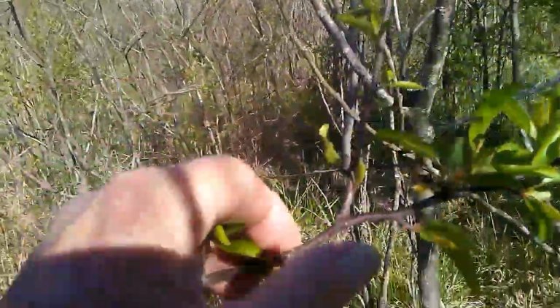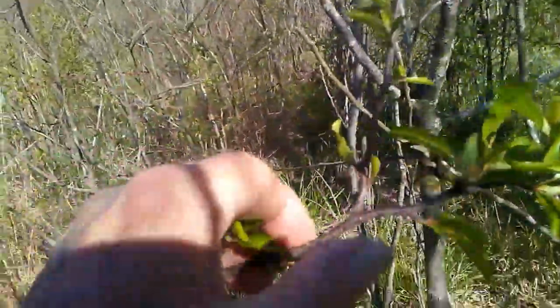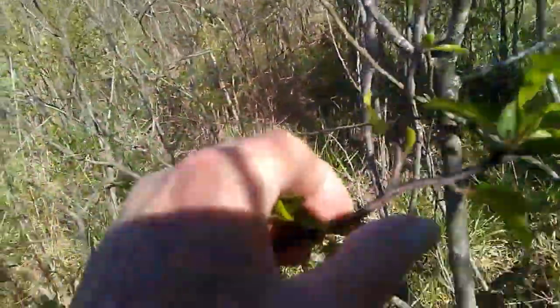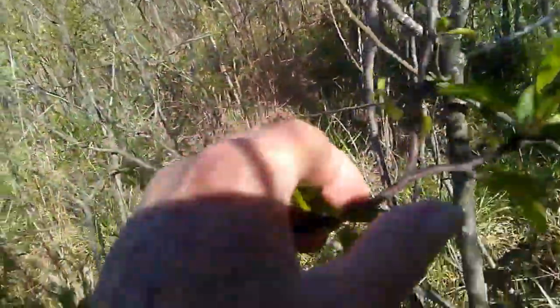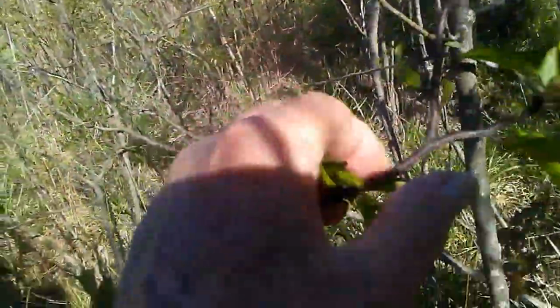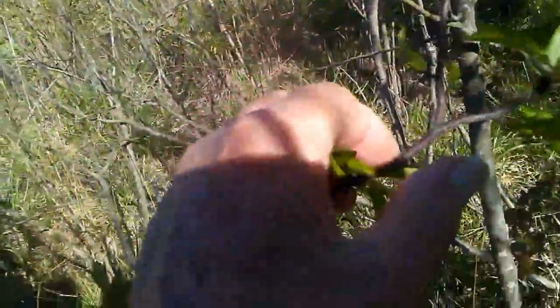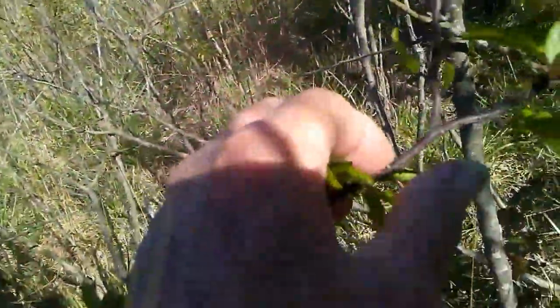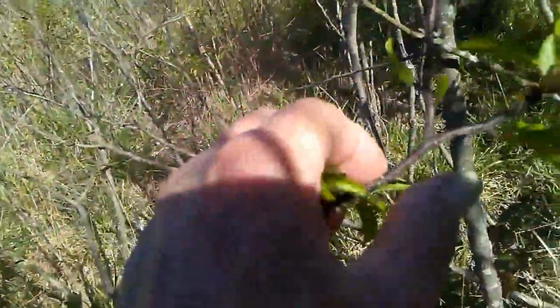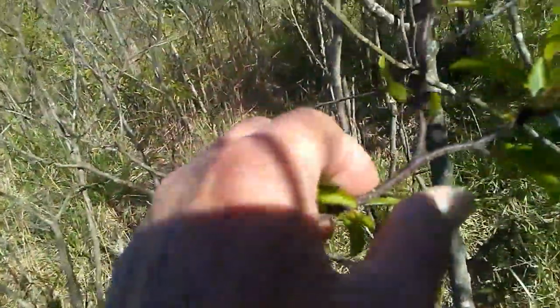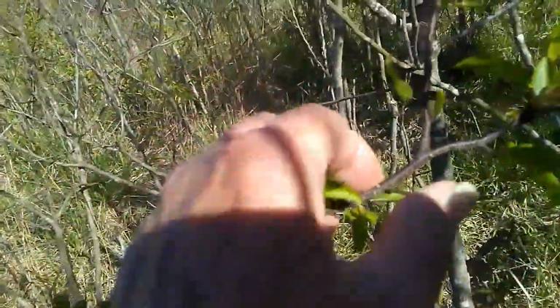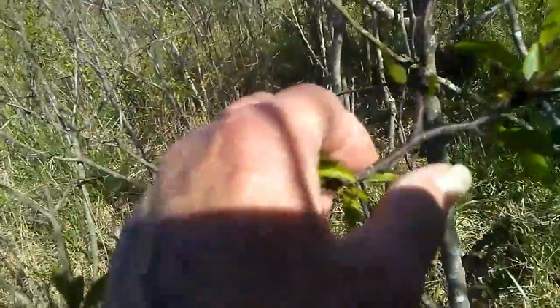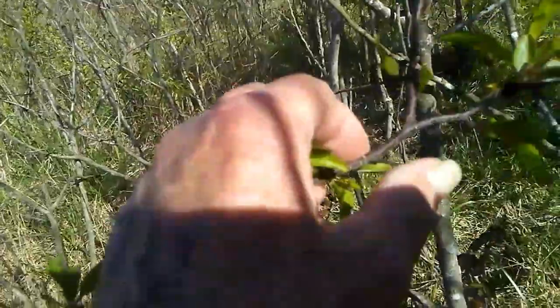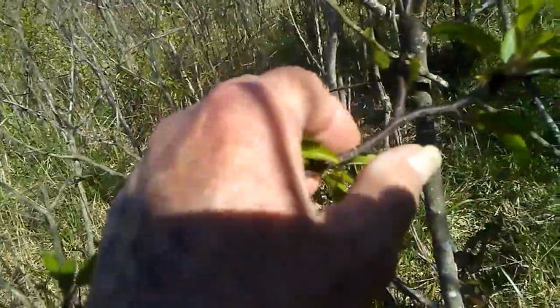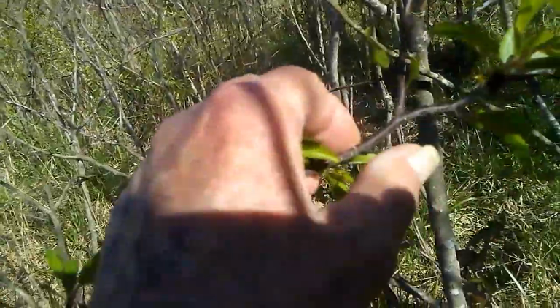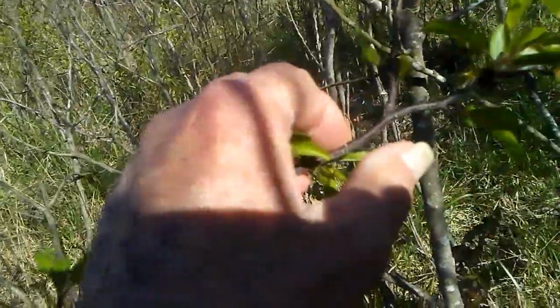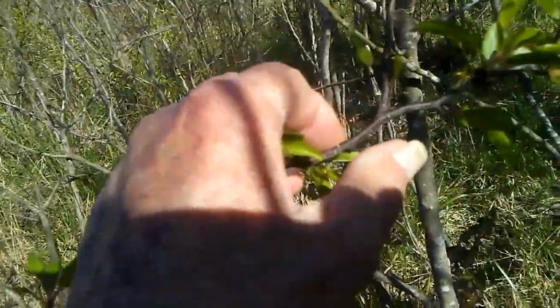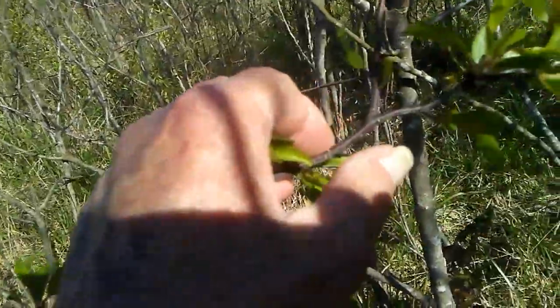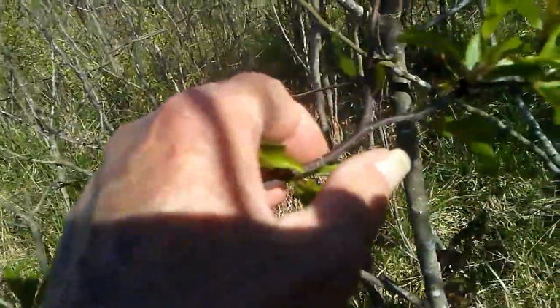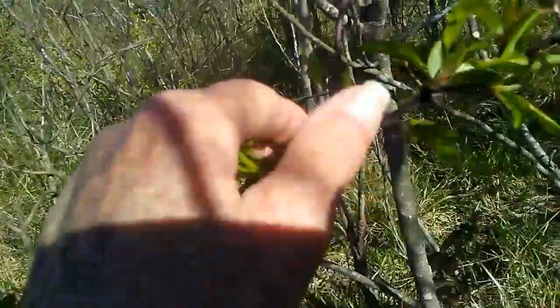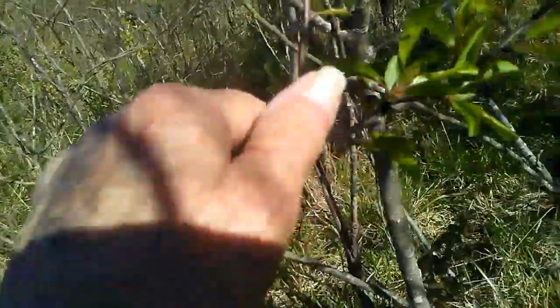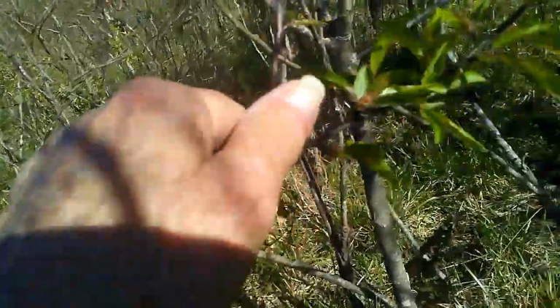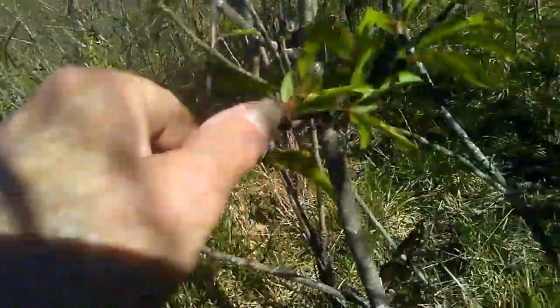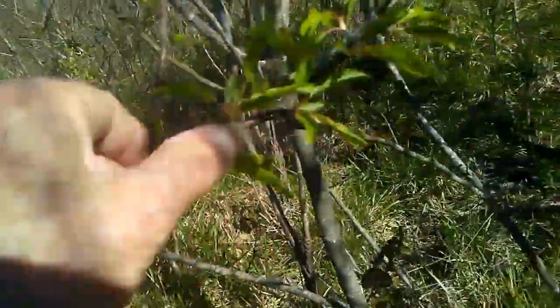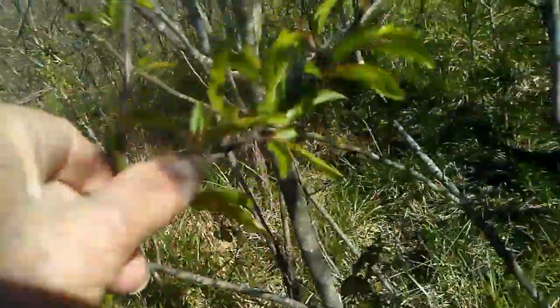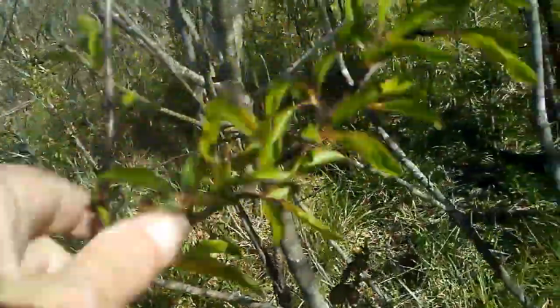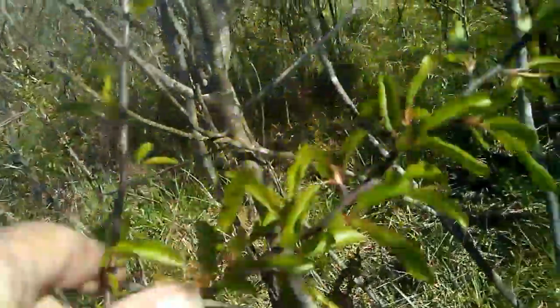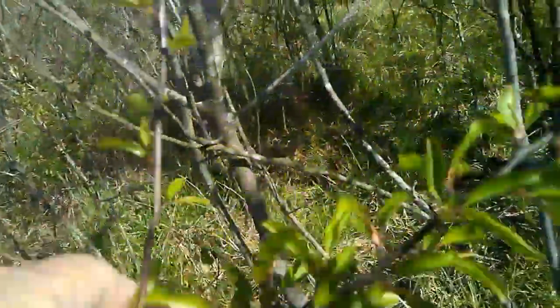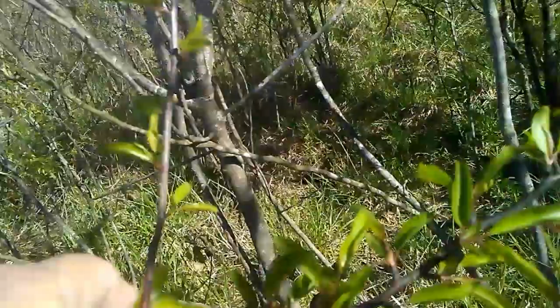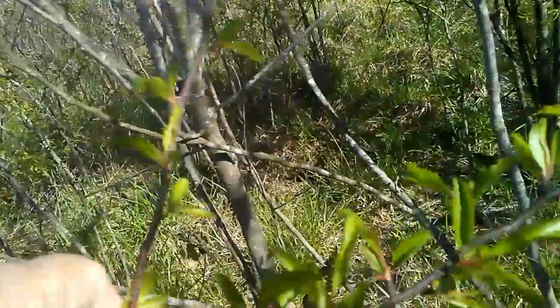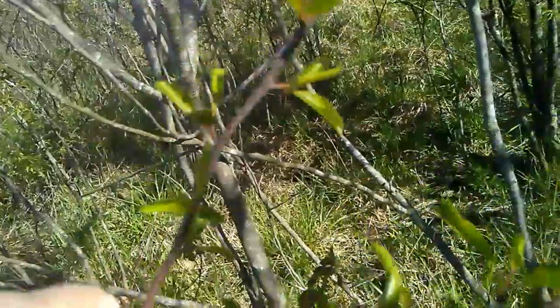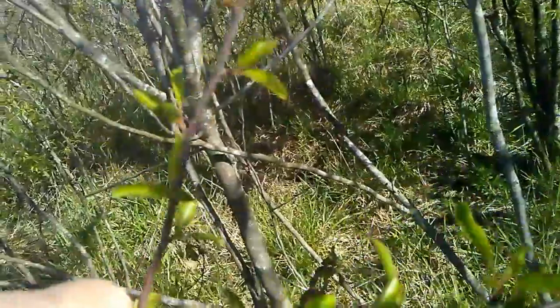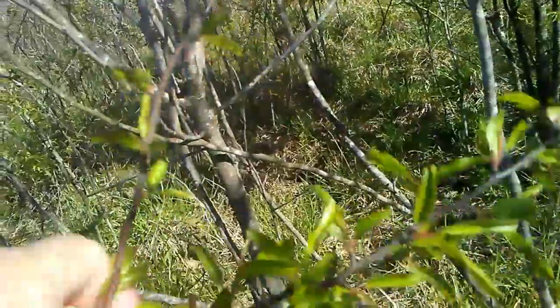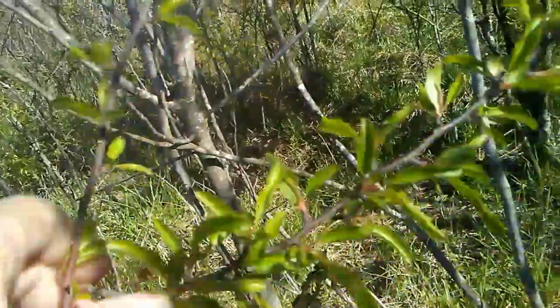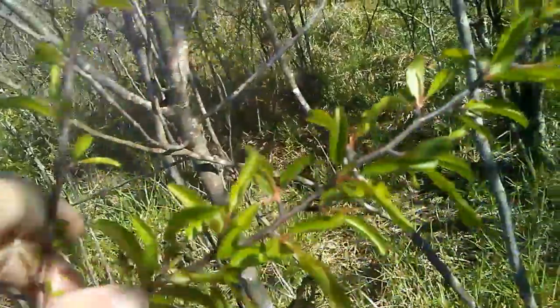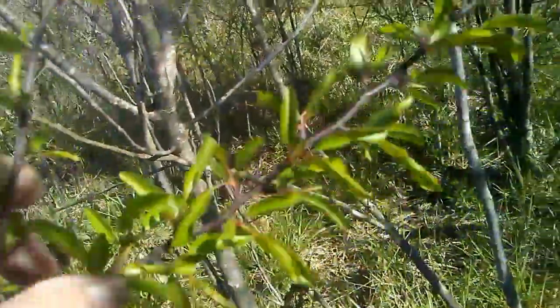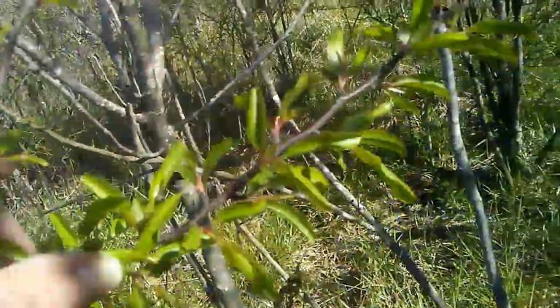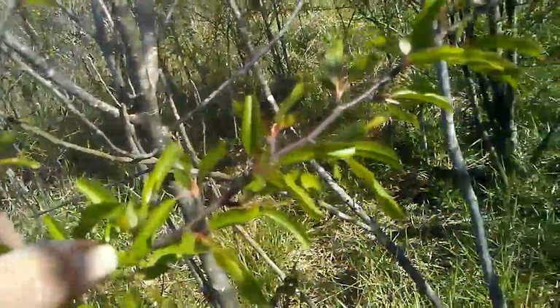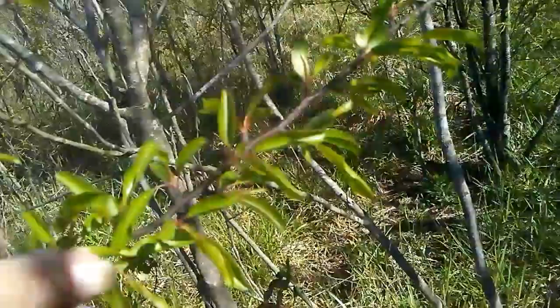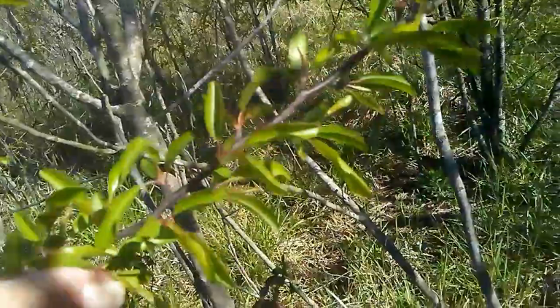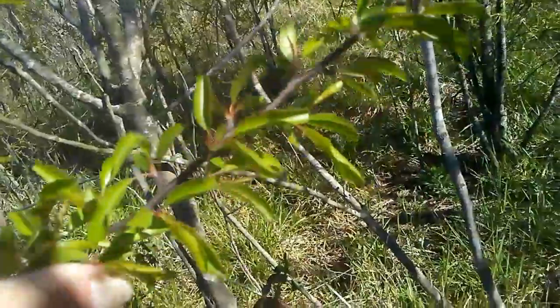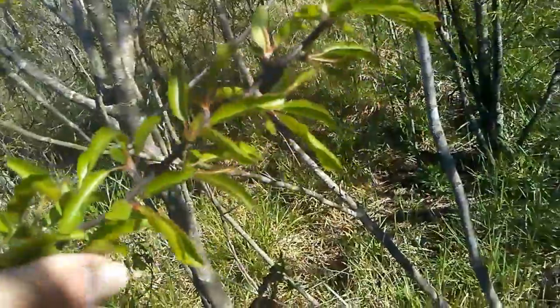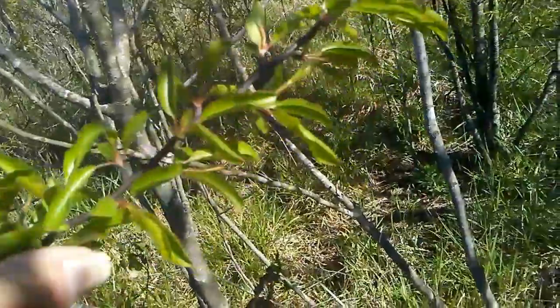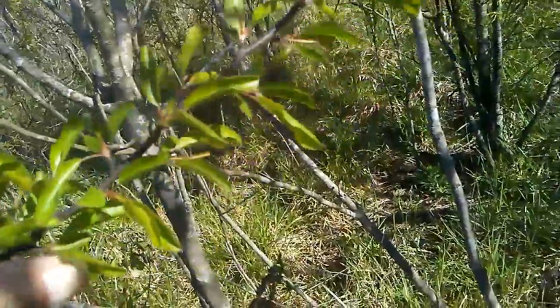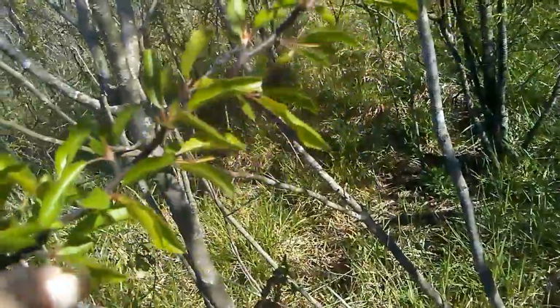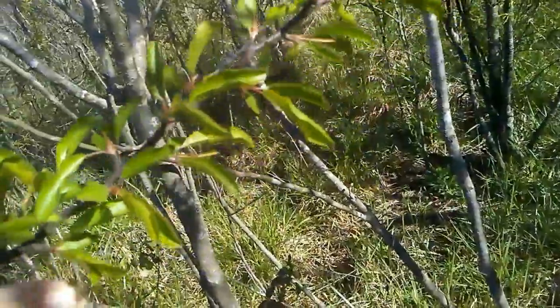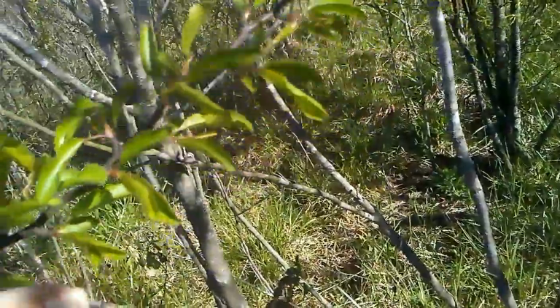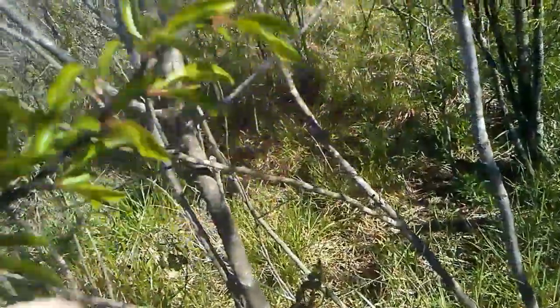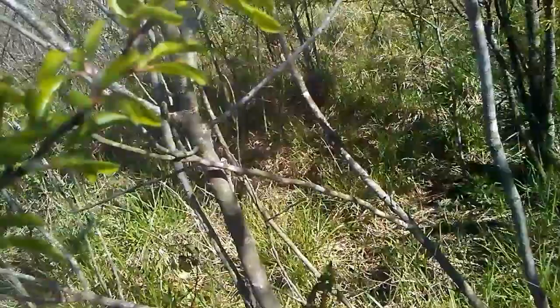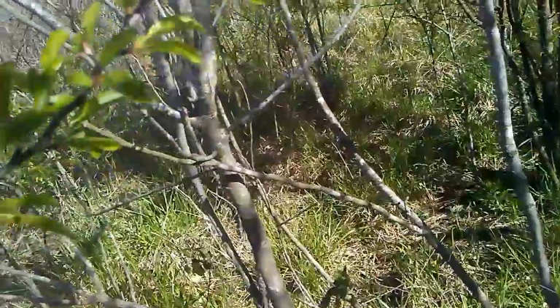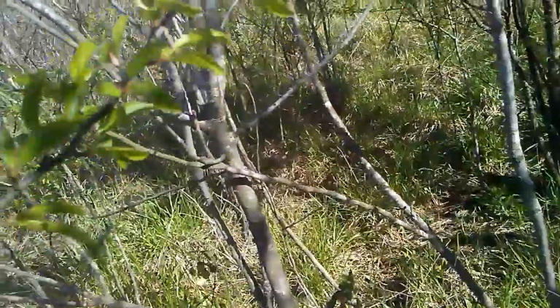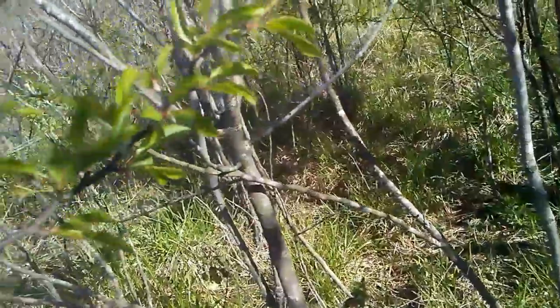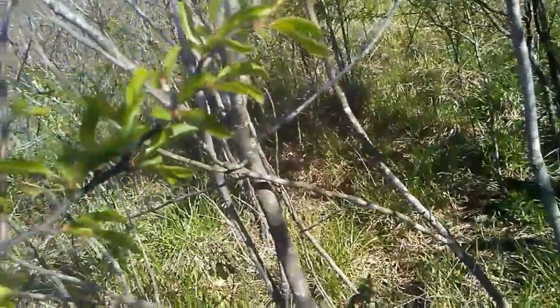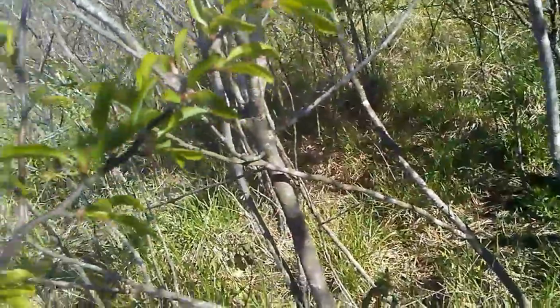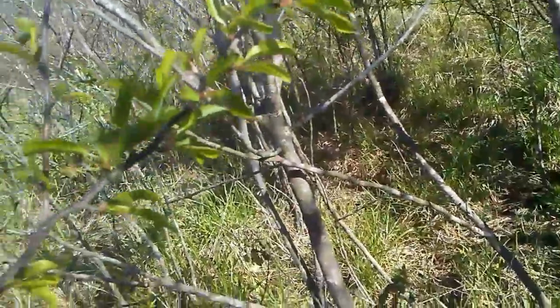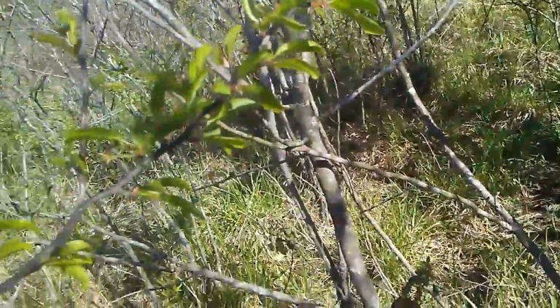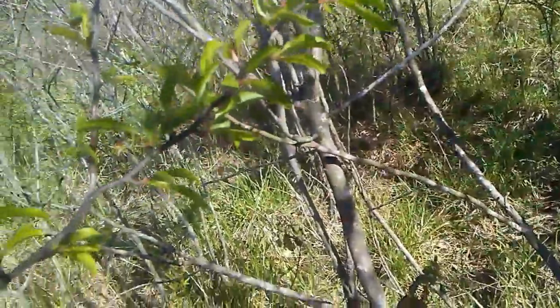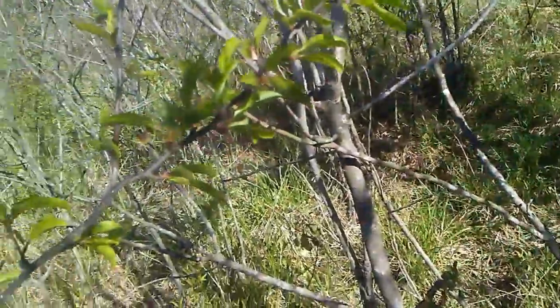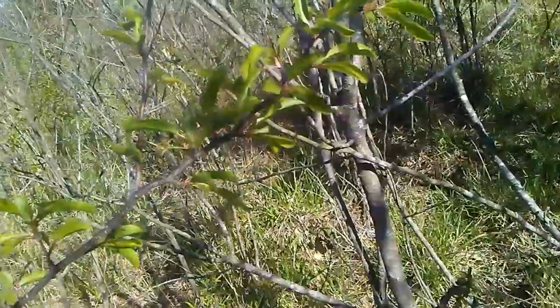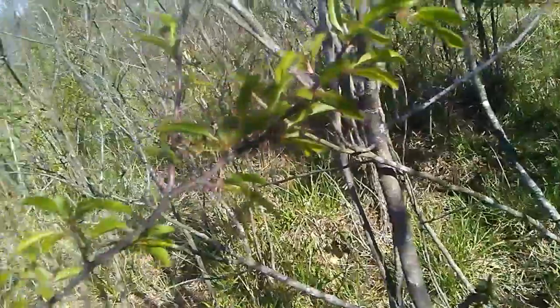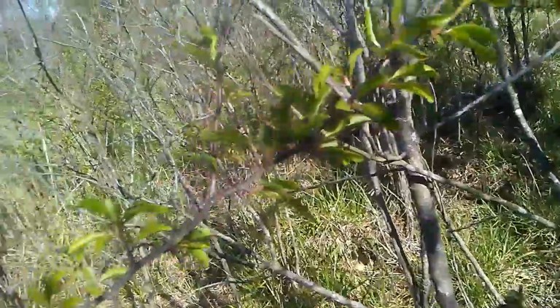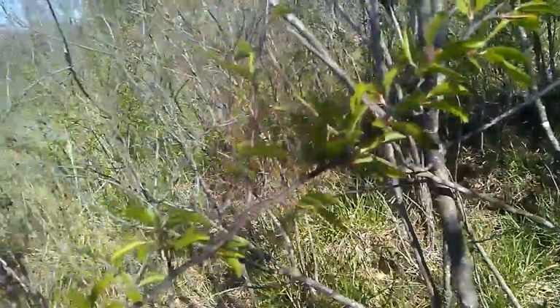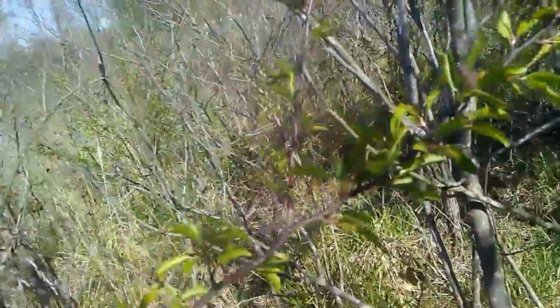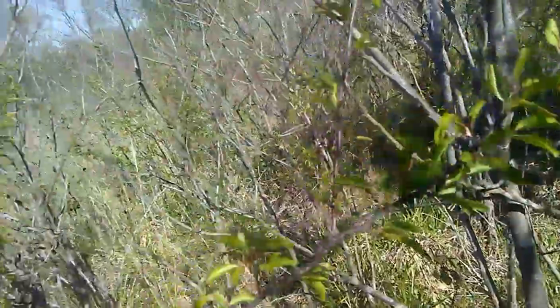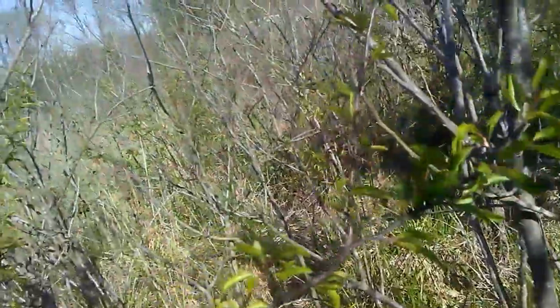They have little thorns on them — not as bad as a blackberry bush or anything like that.